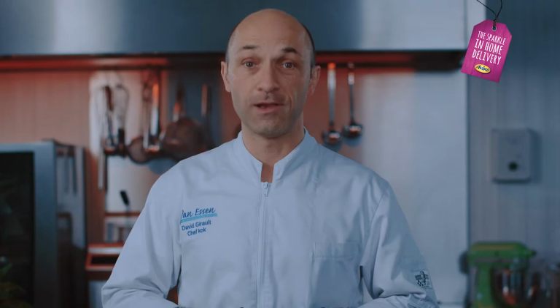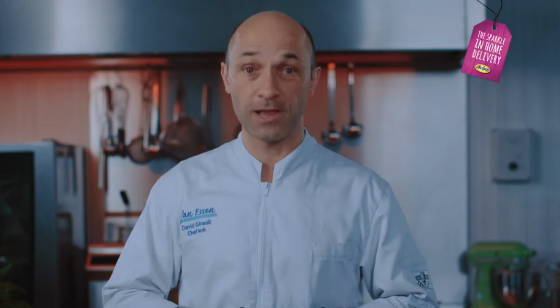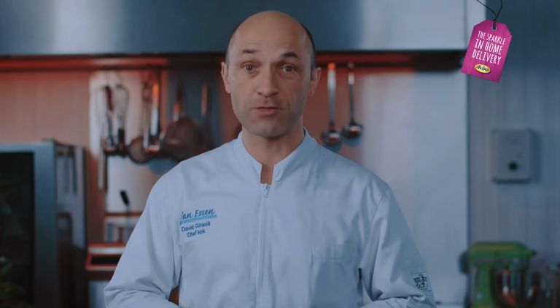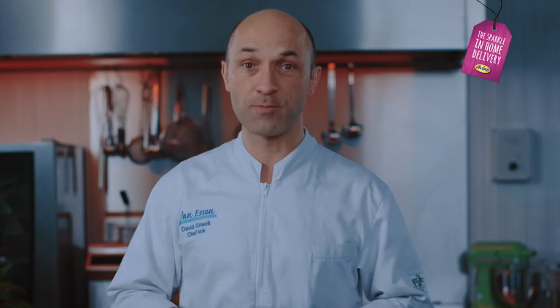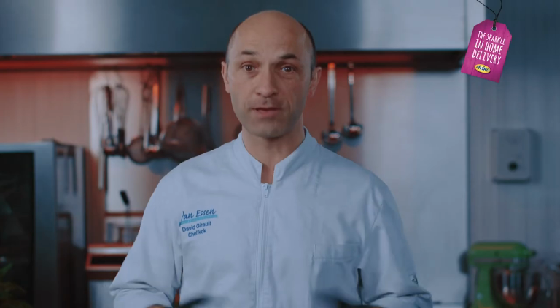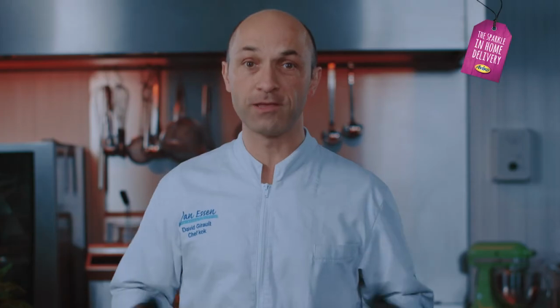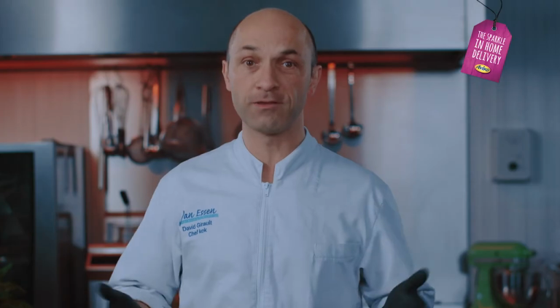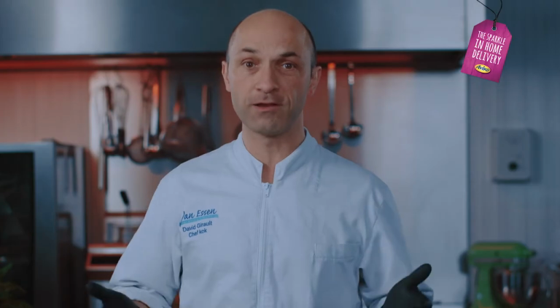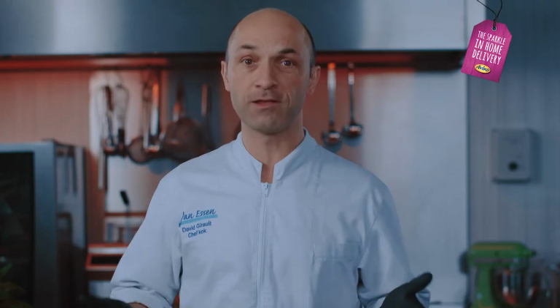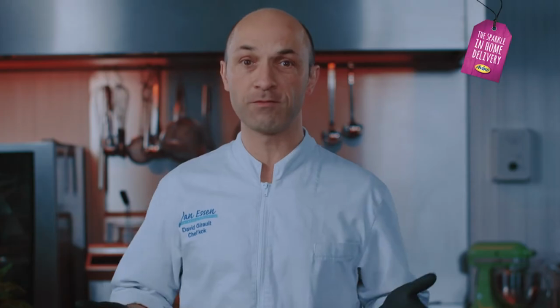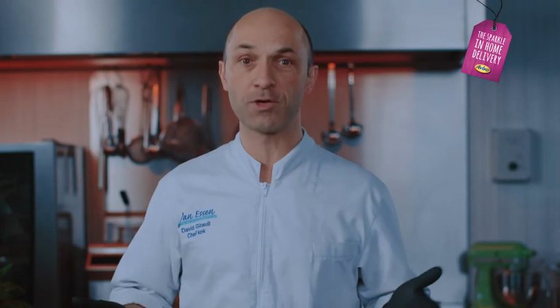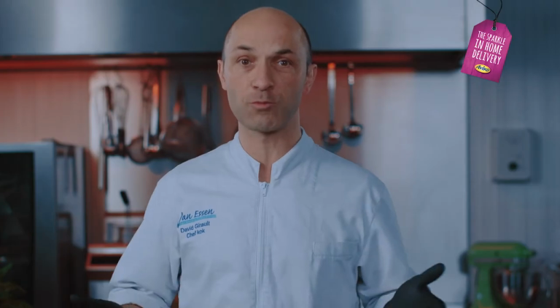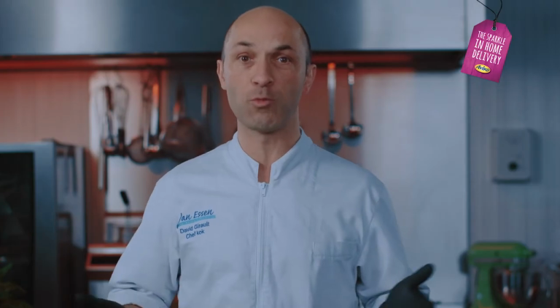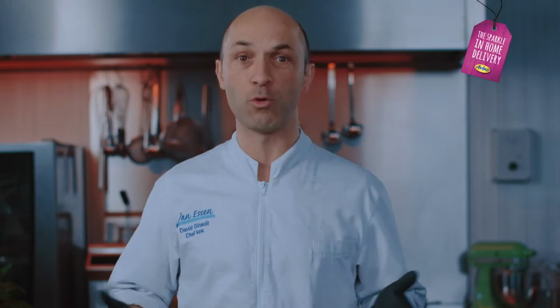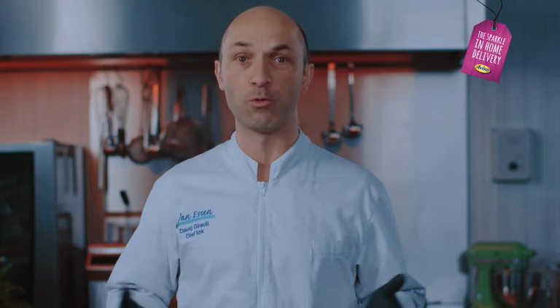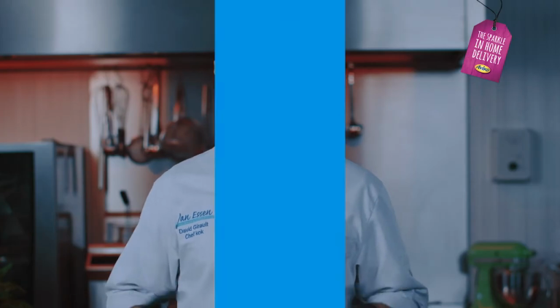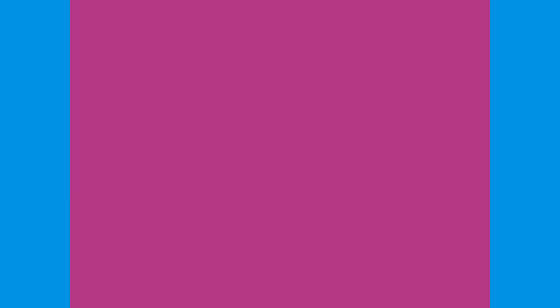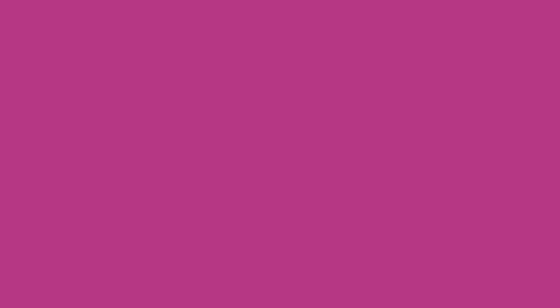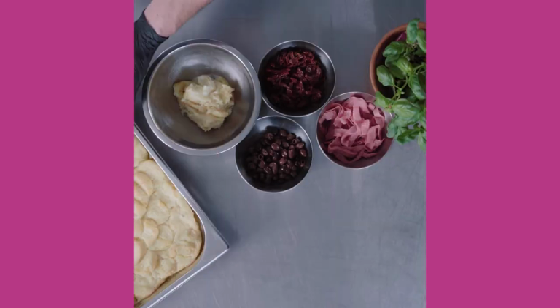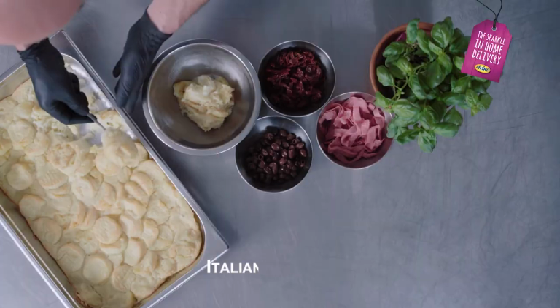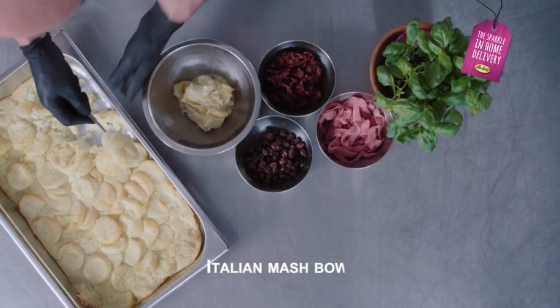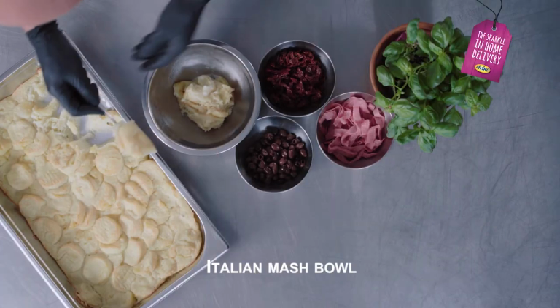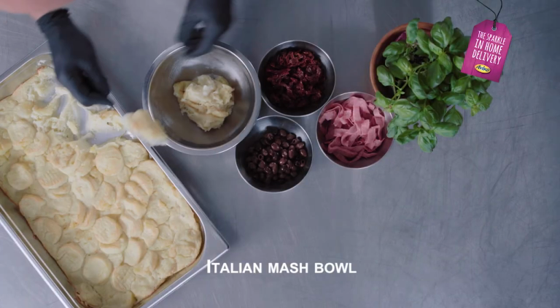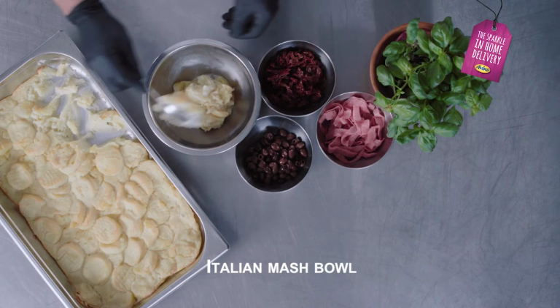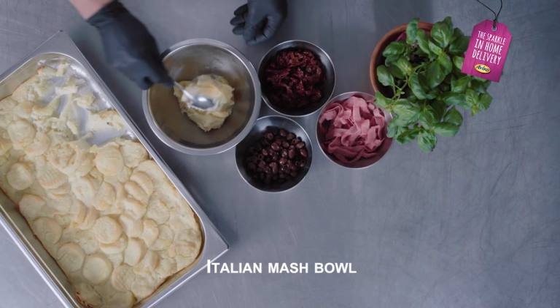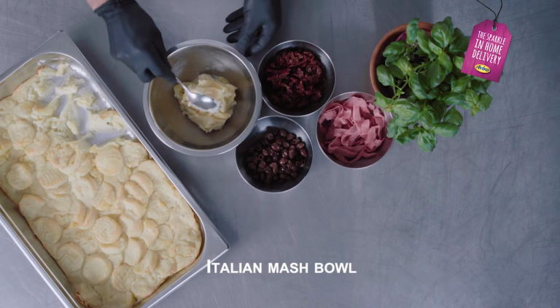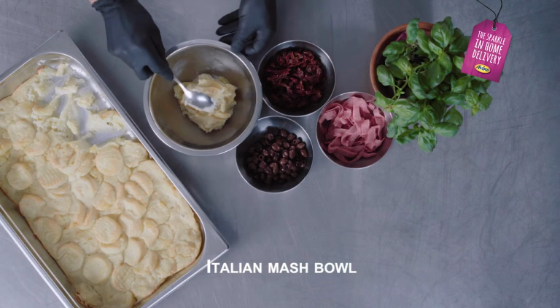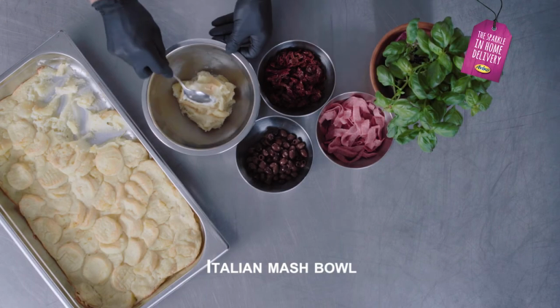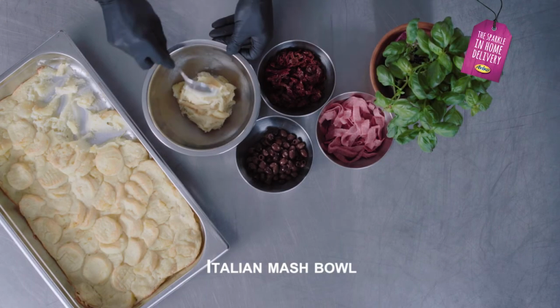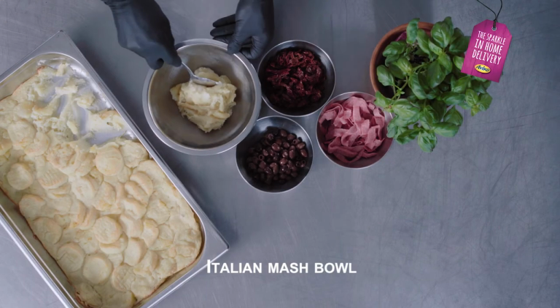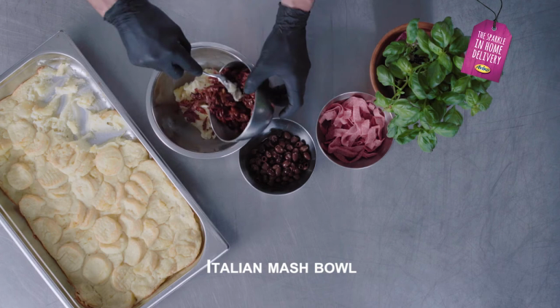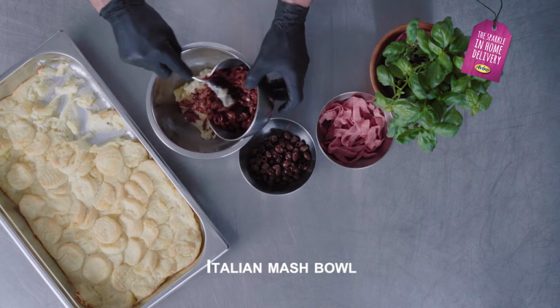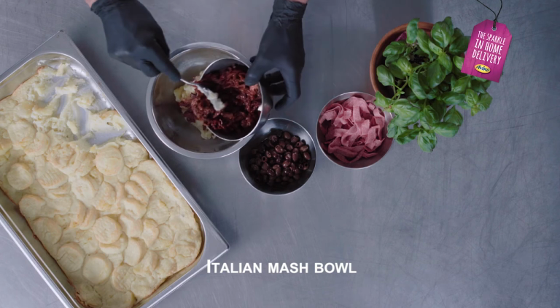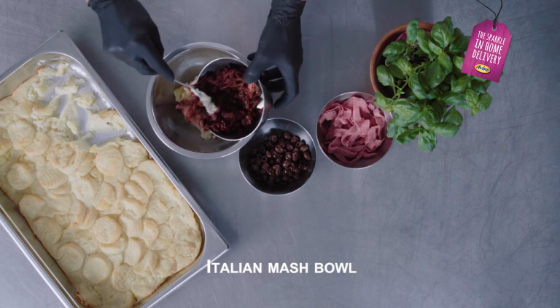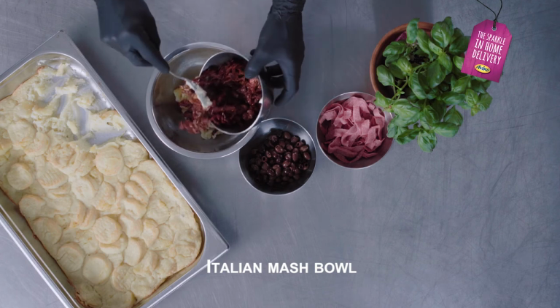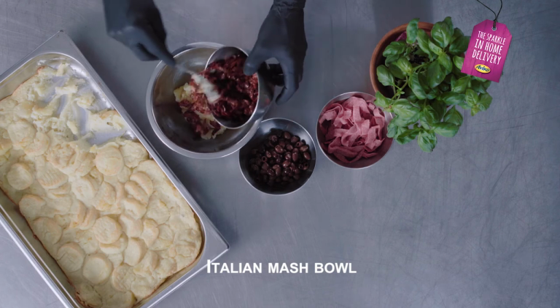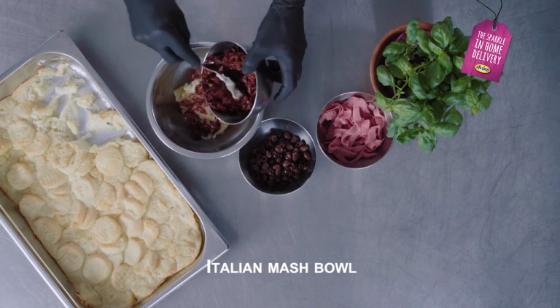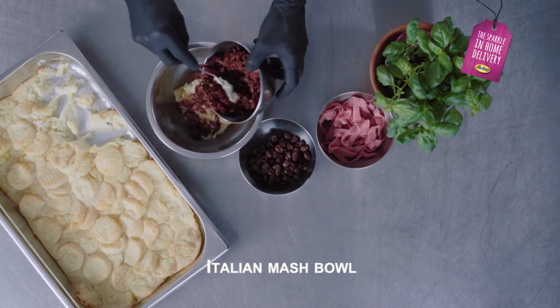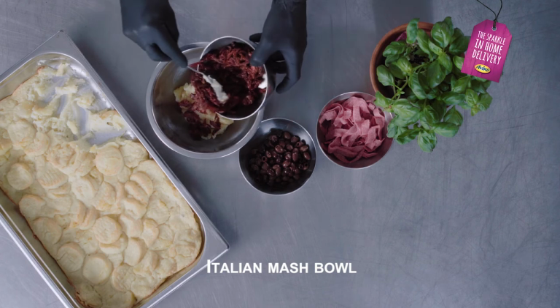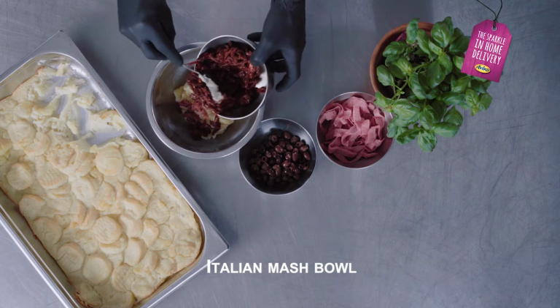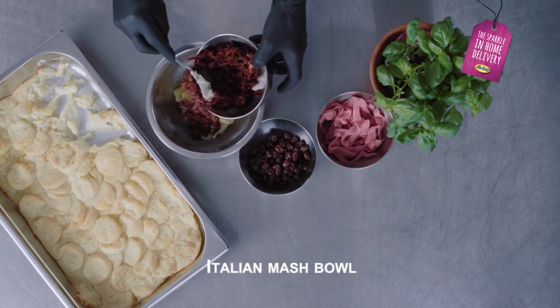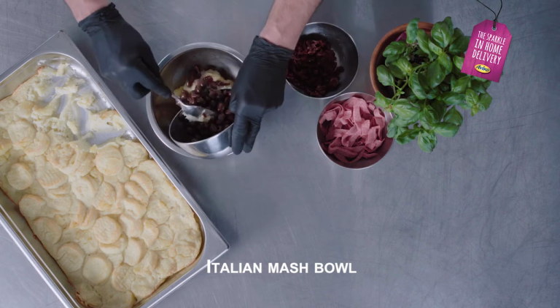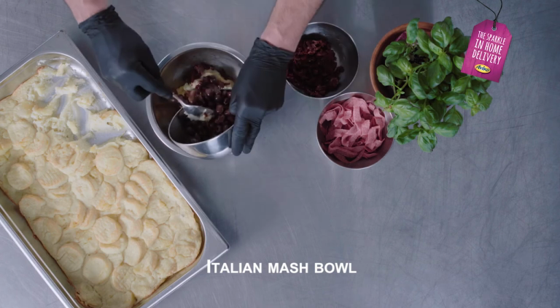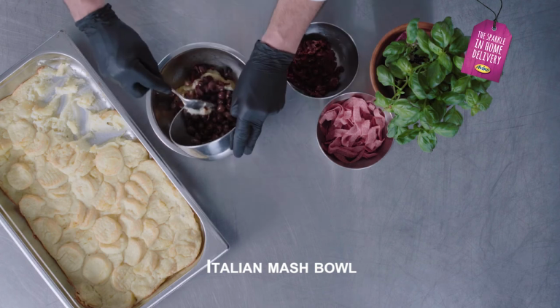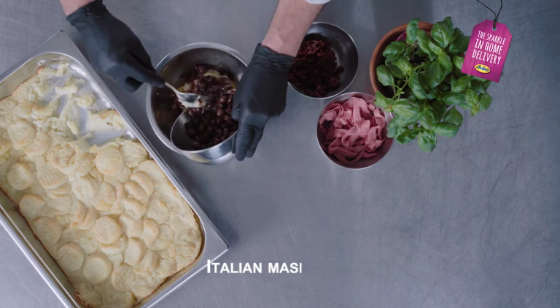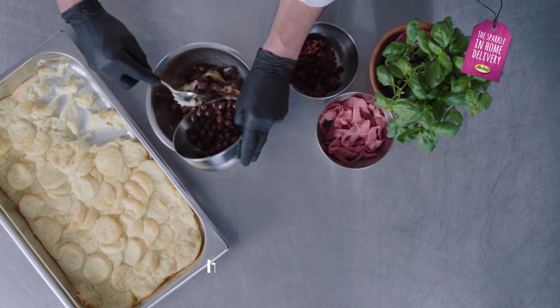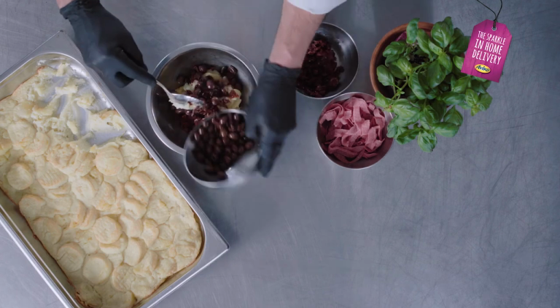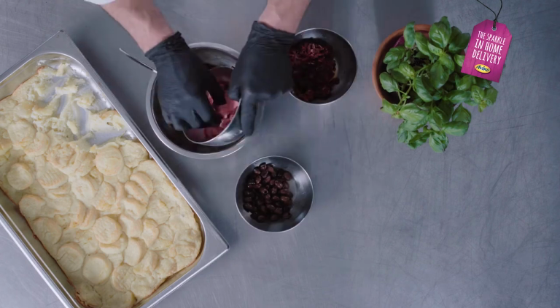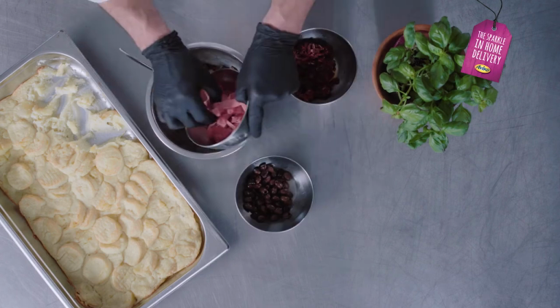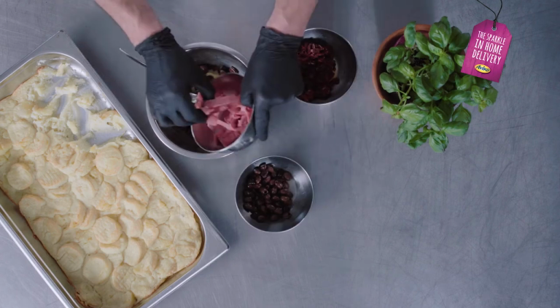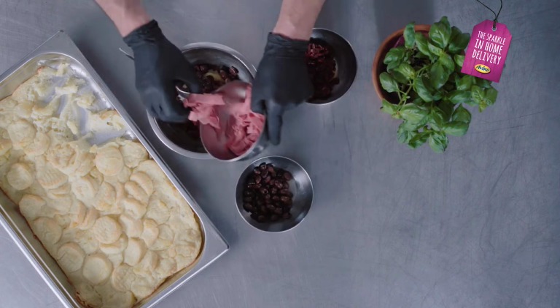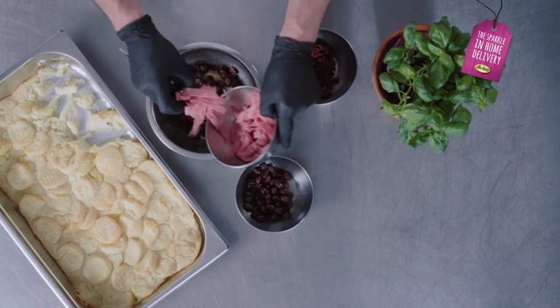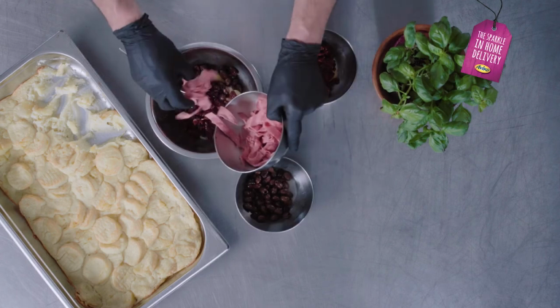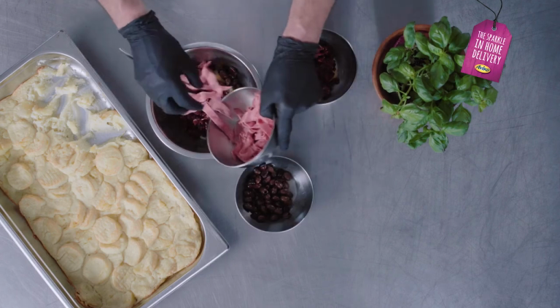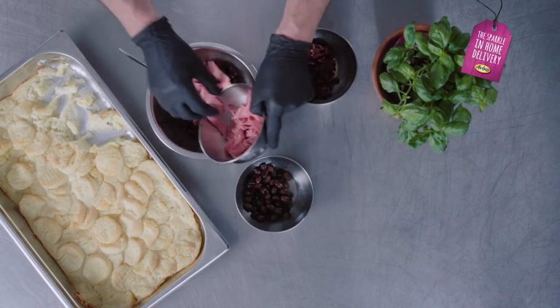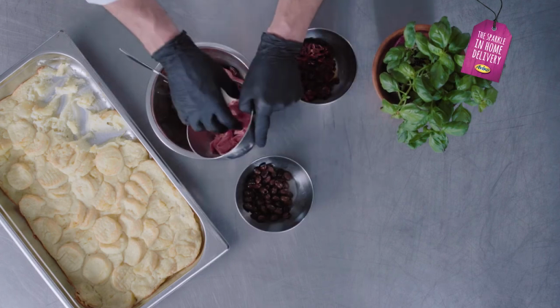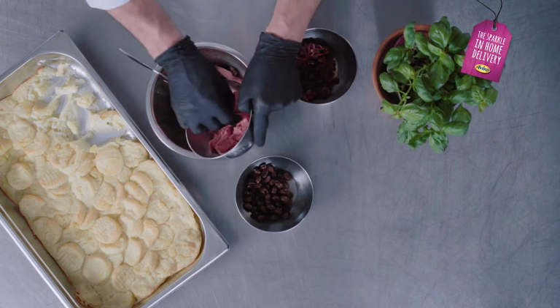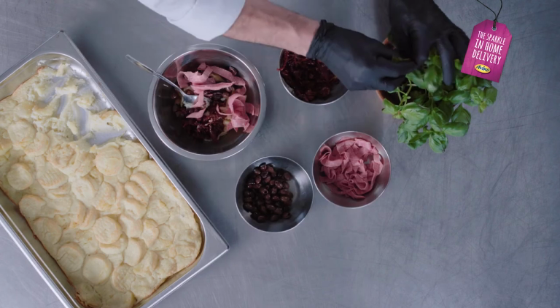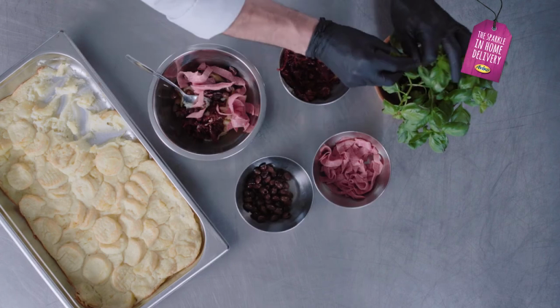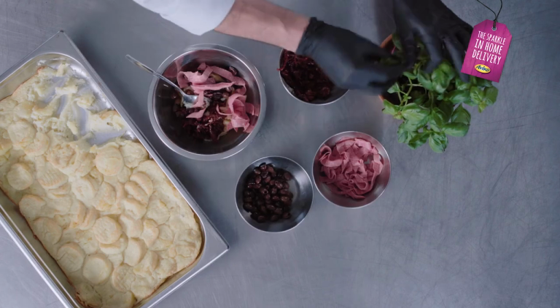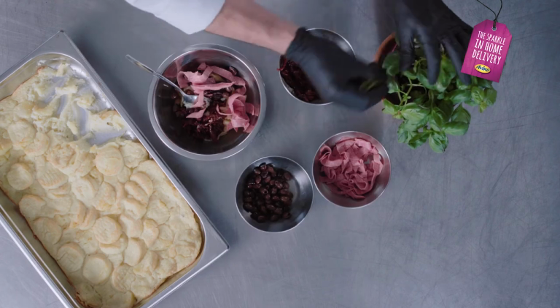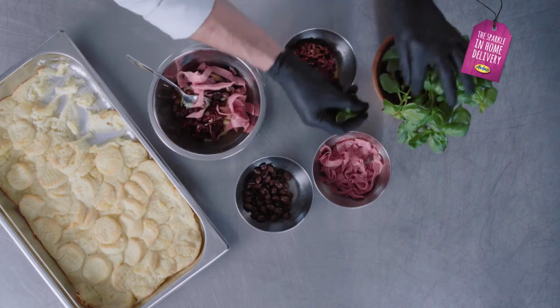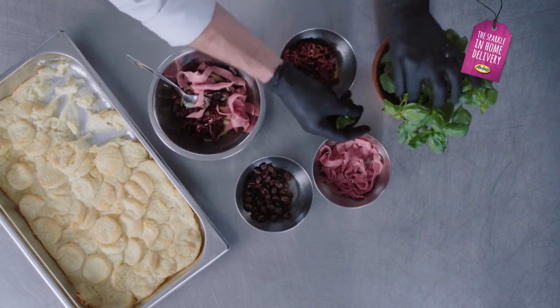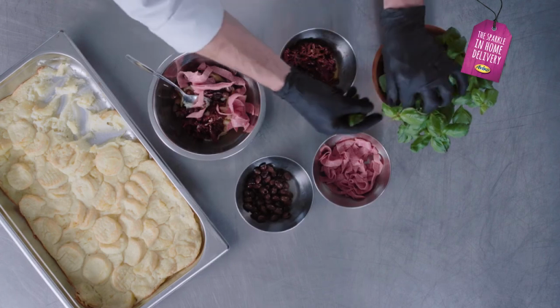Let's make the Italian Mash Bowl: the mashed potatoes, some tomatoes, olives, salami, and basil.